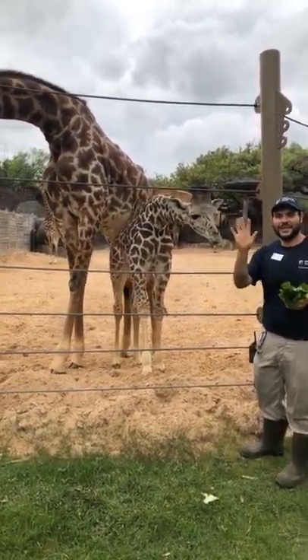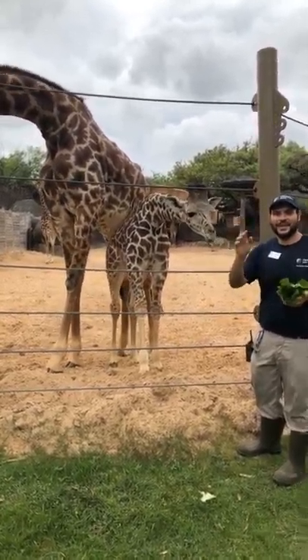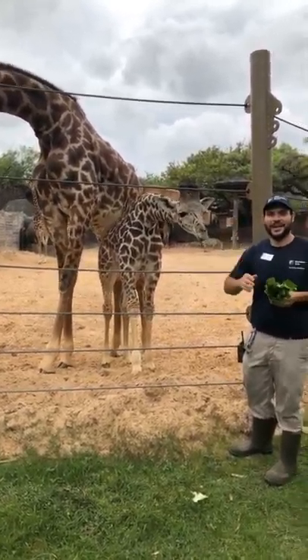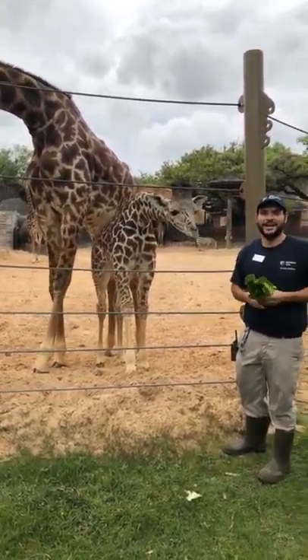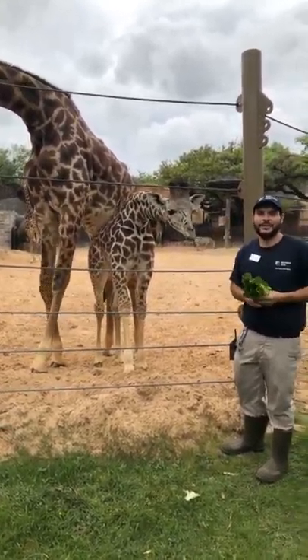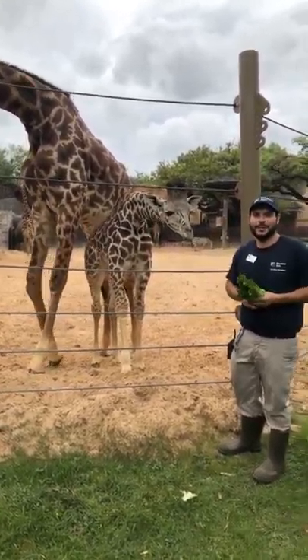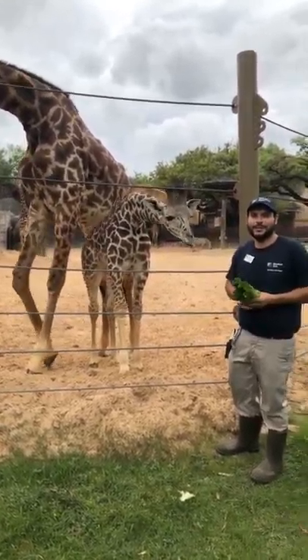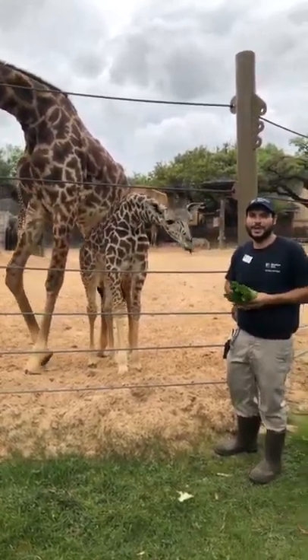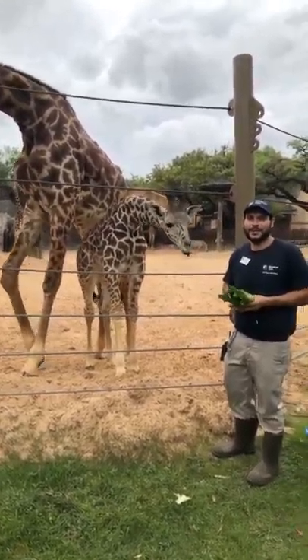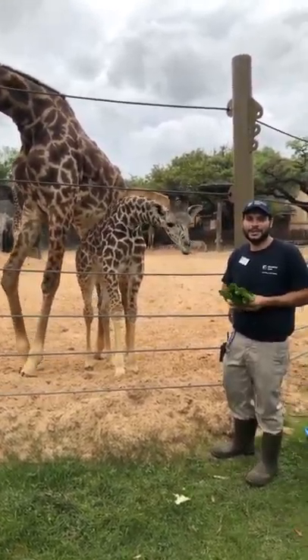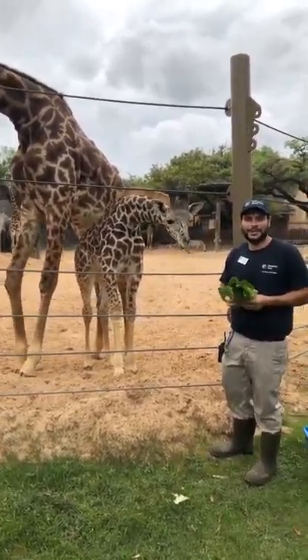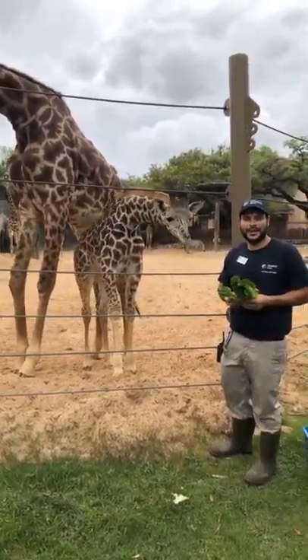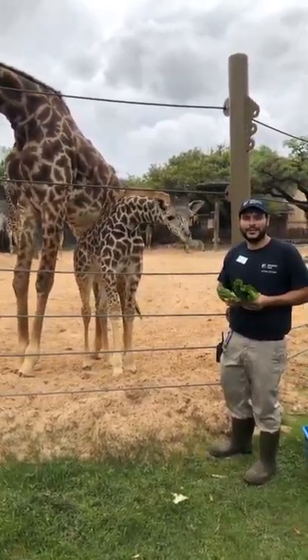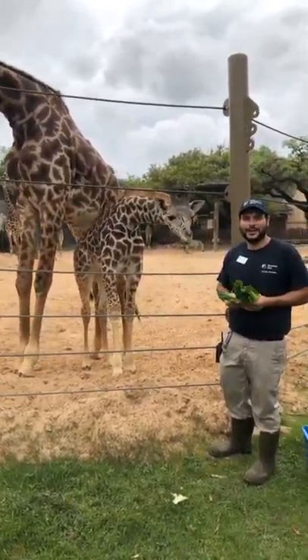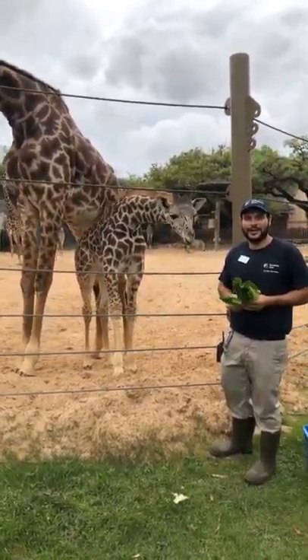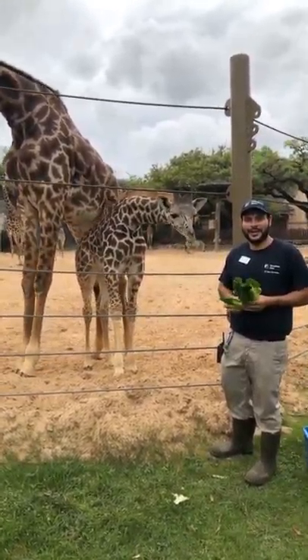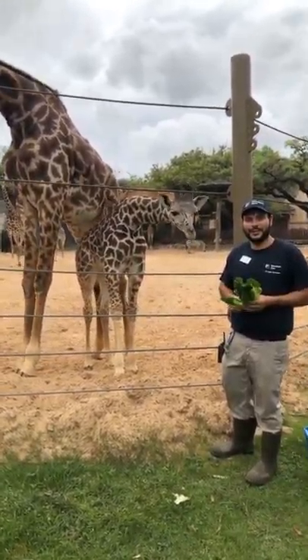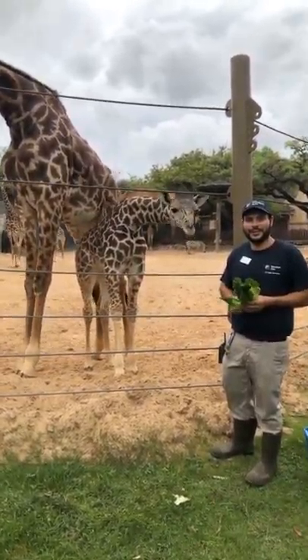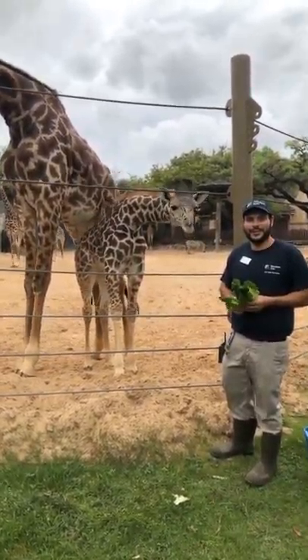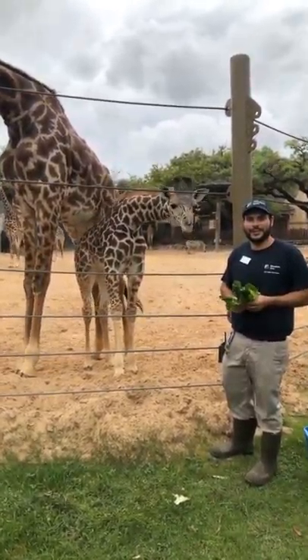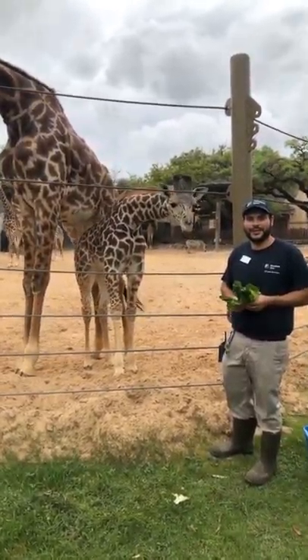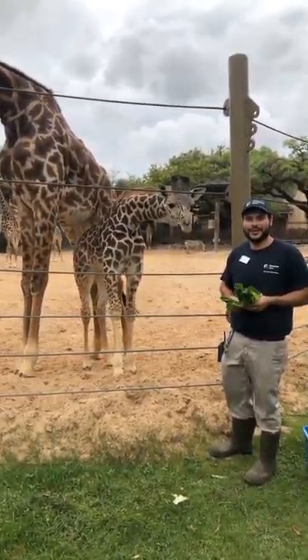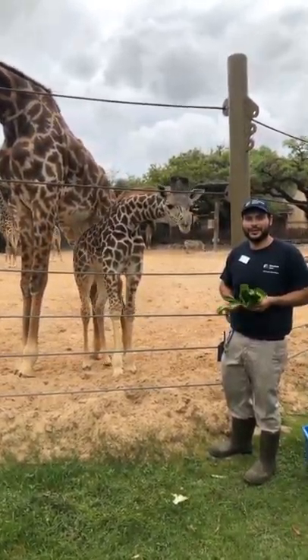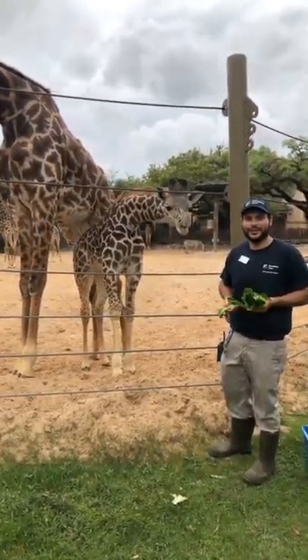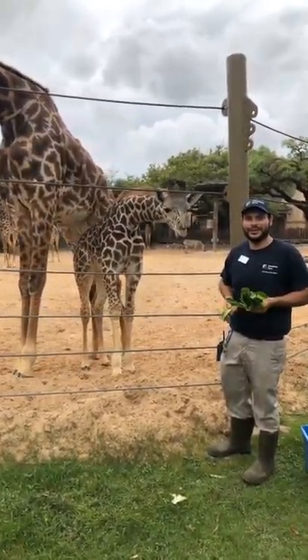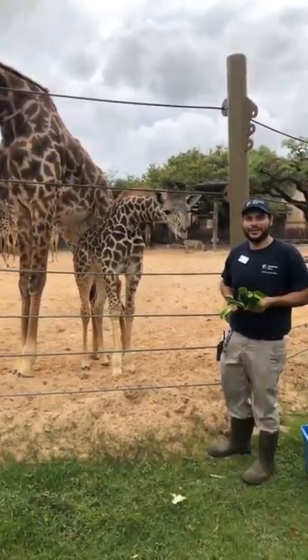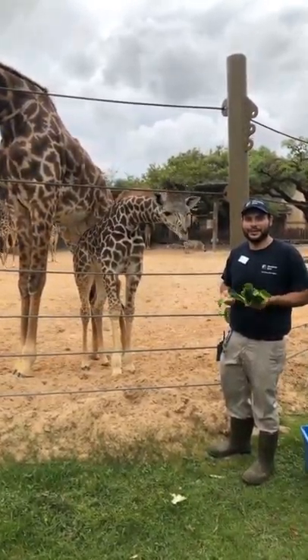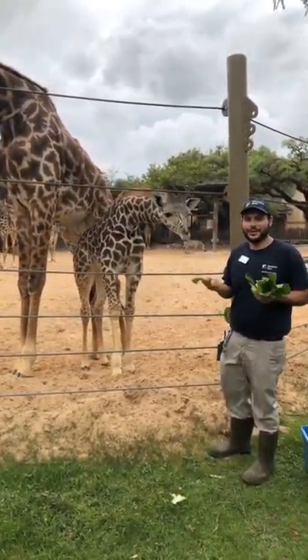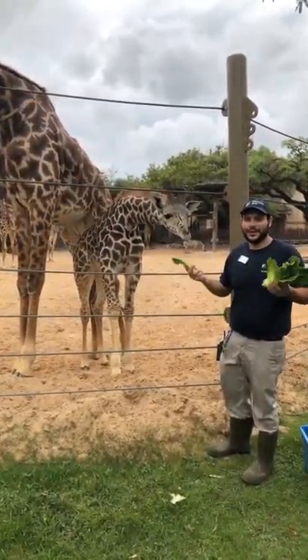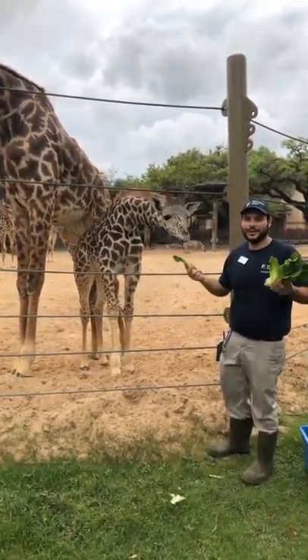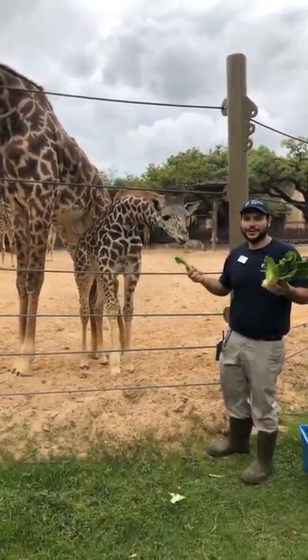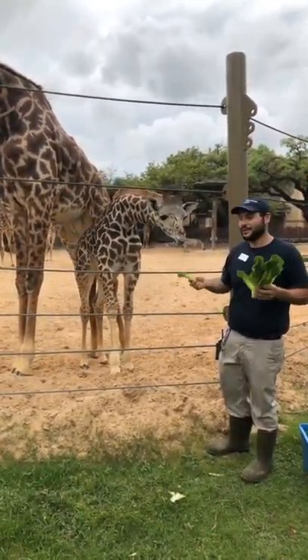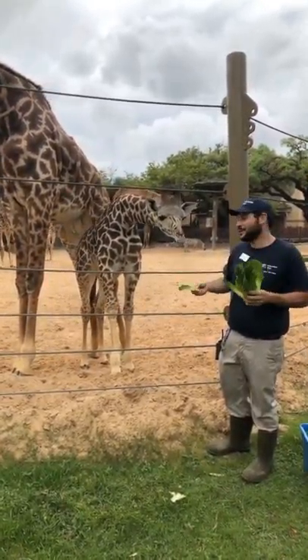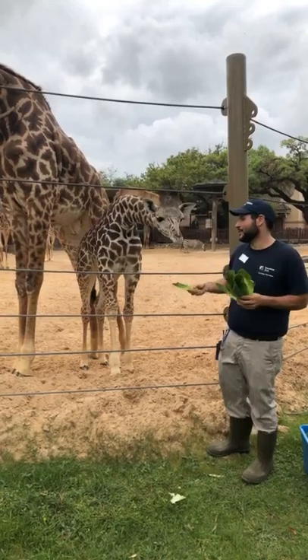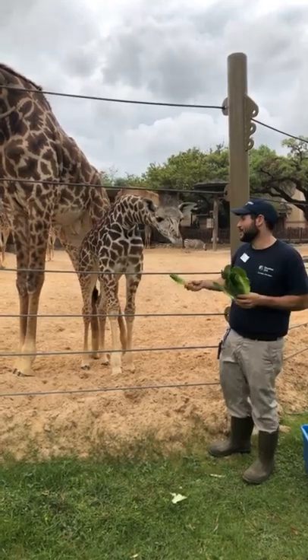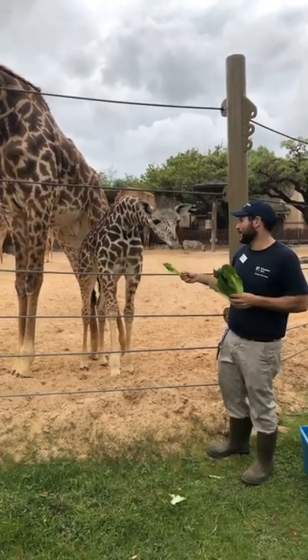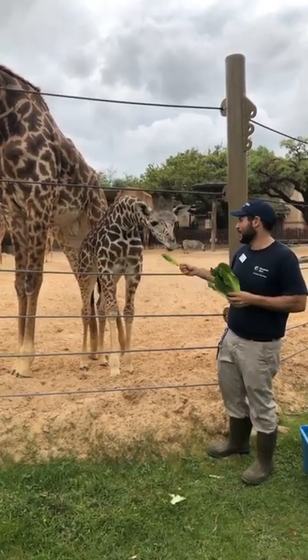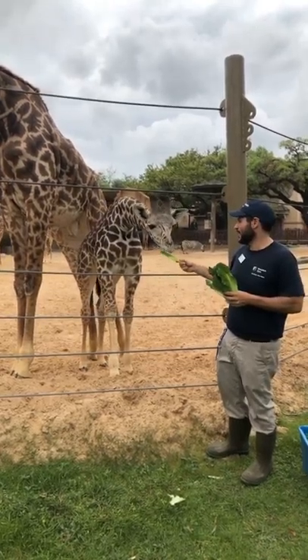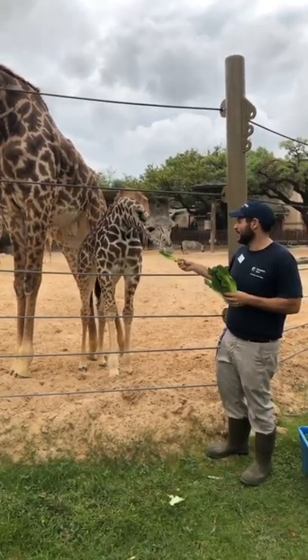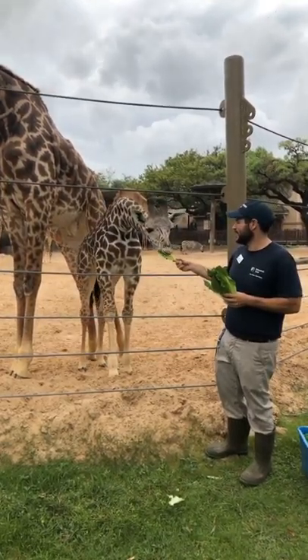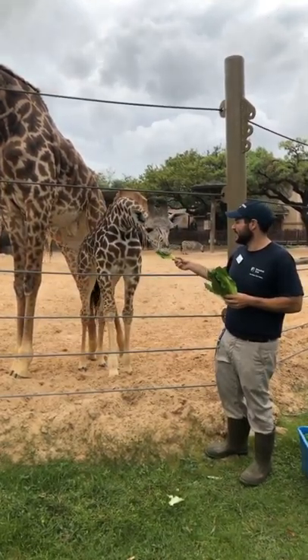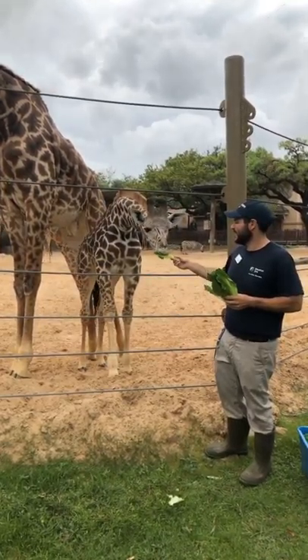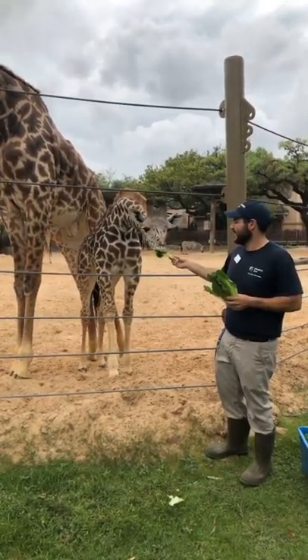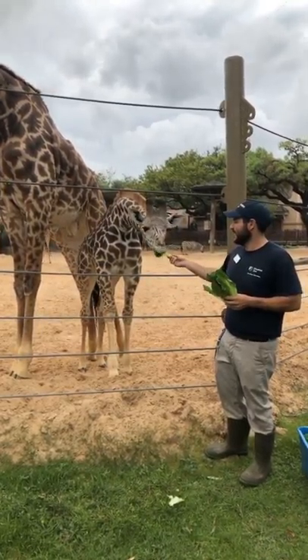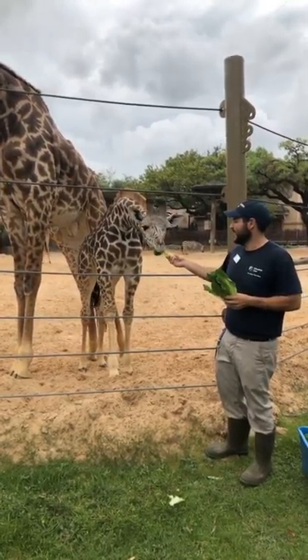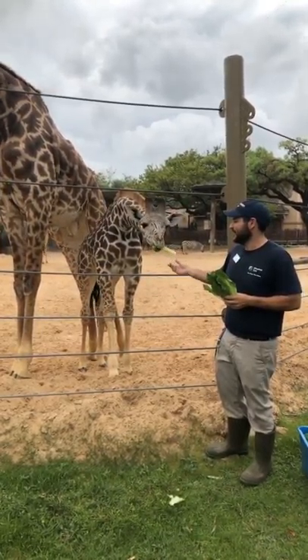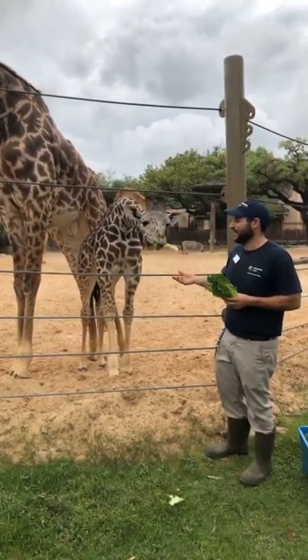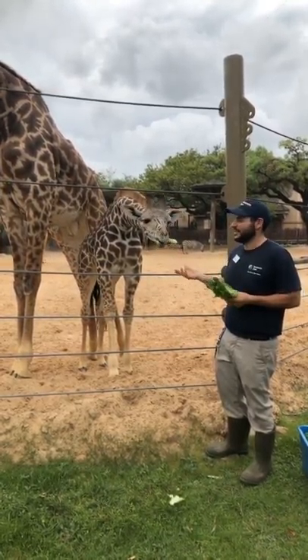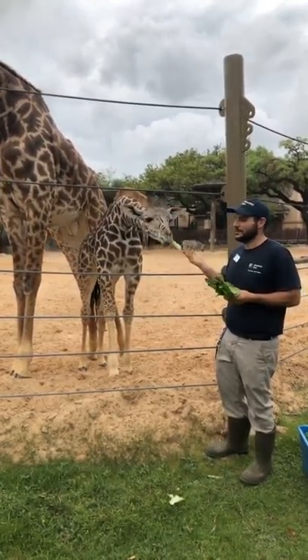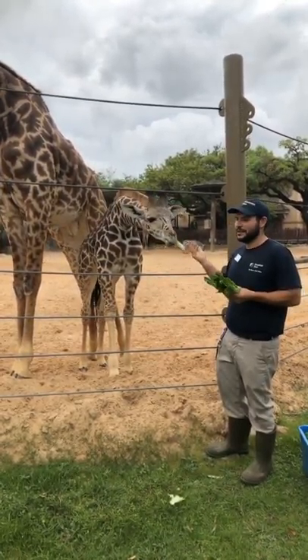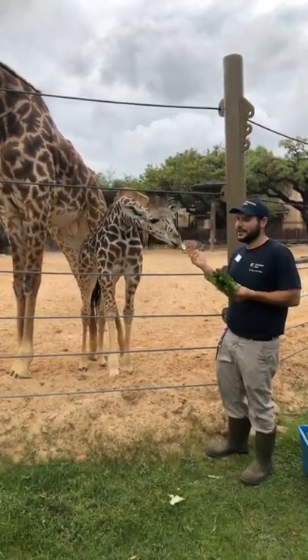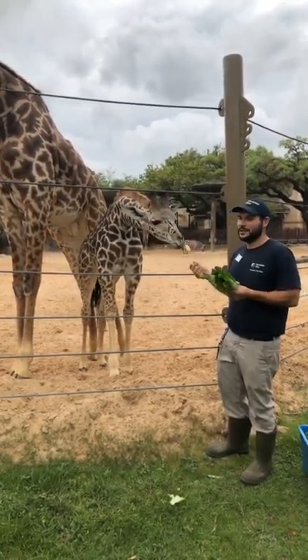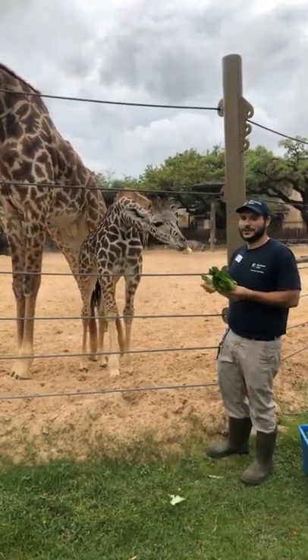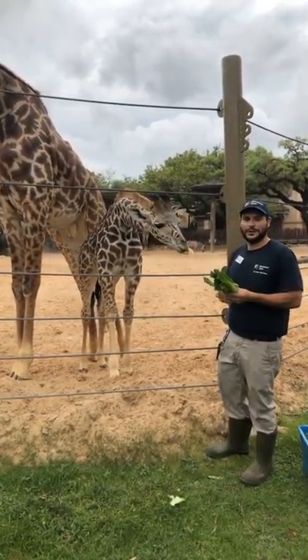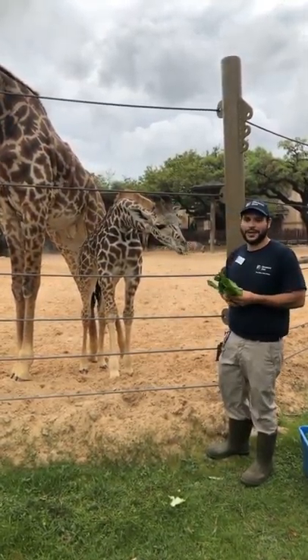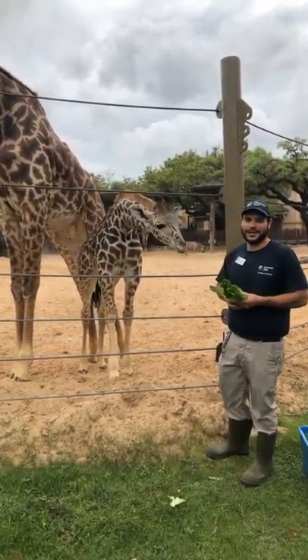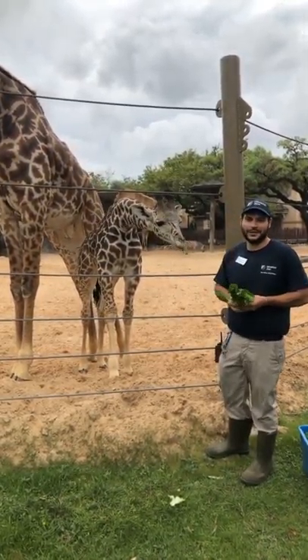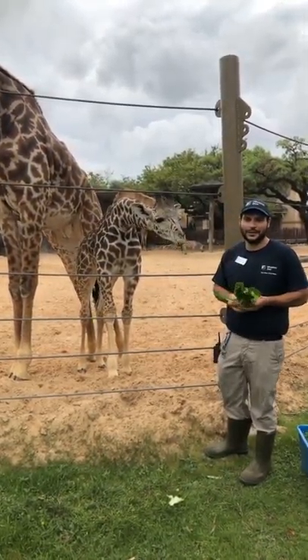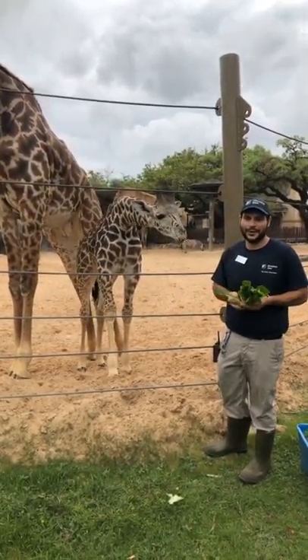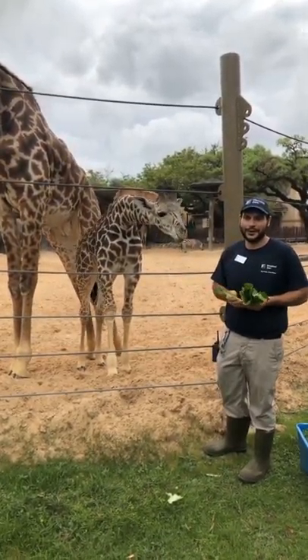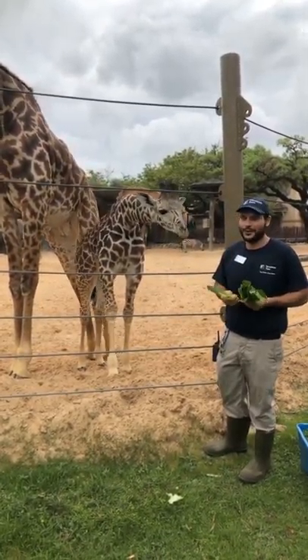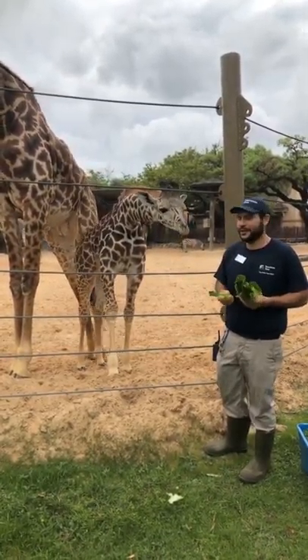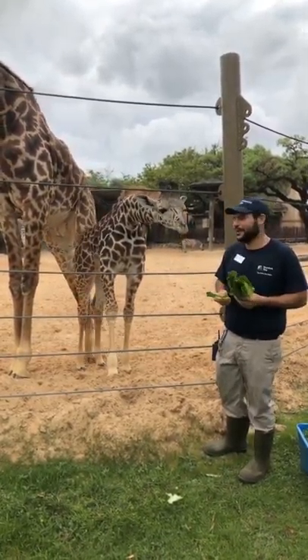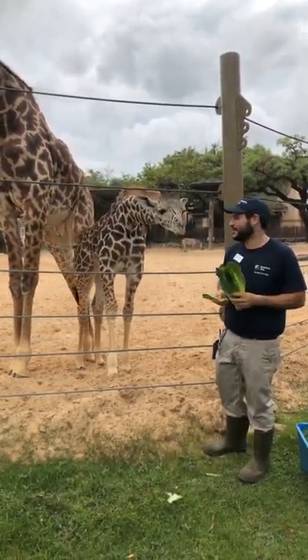Hi everybody, my name is John. I'm one of the keepers here at the Houston Zoo. Thank you so much for joining us. I've got some special guests over here with us.